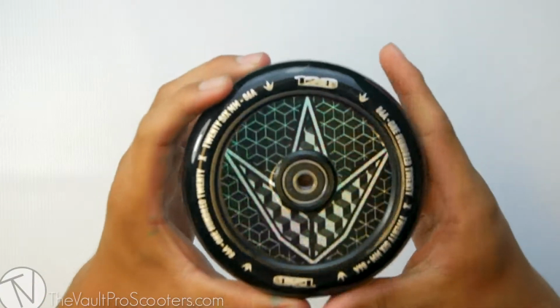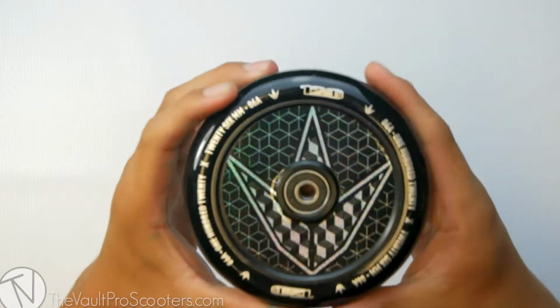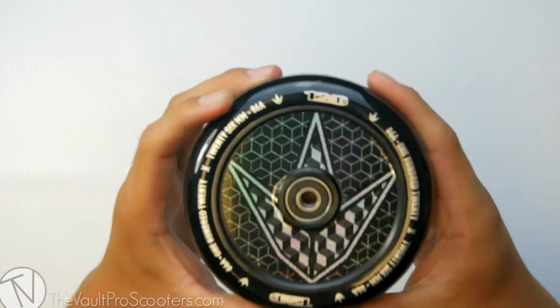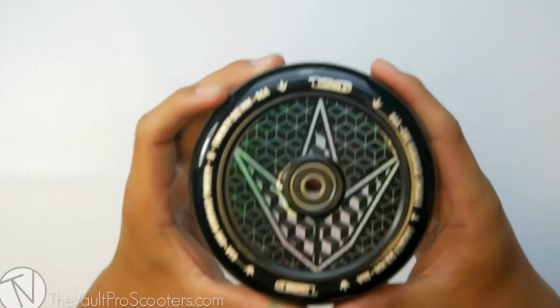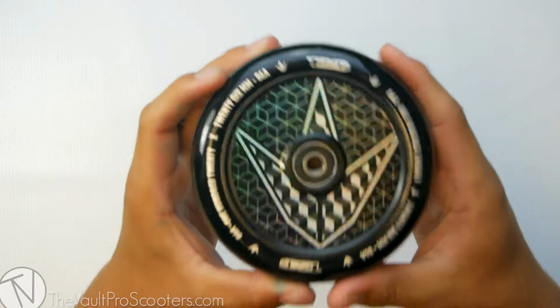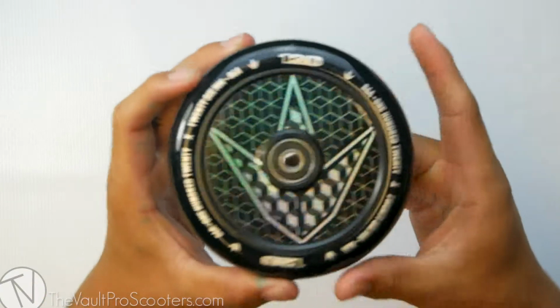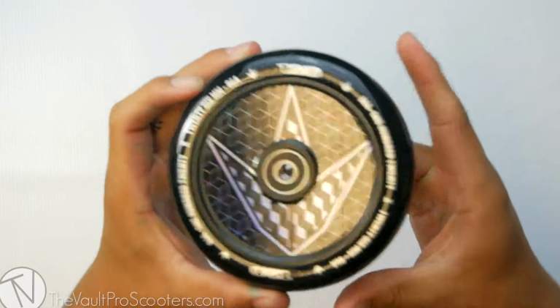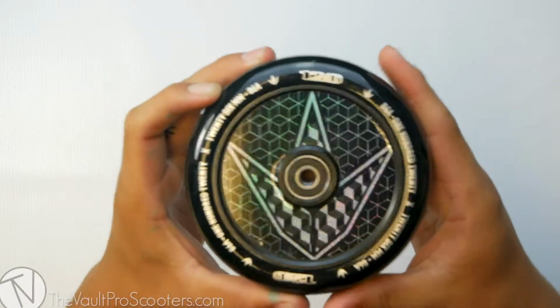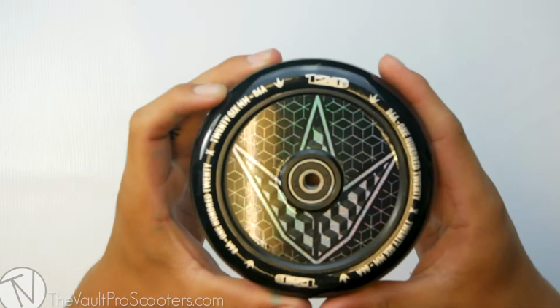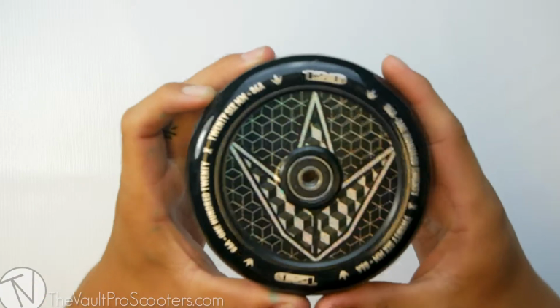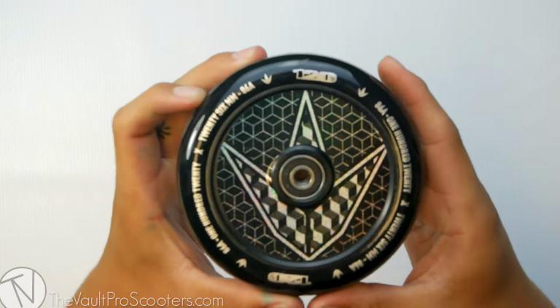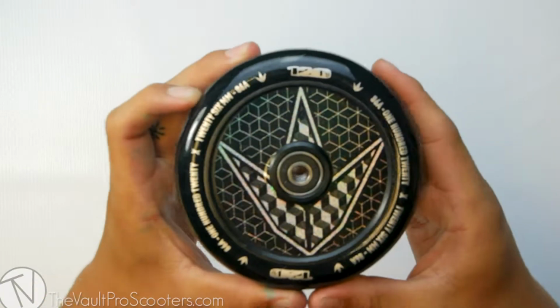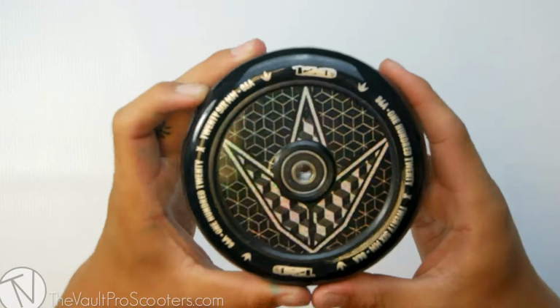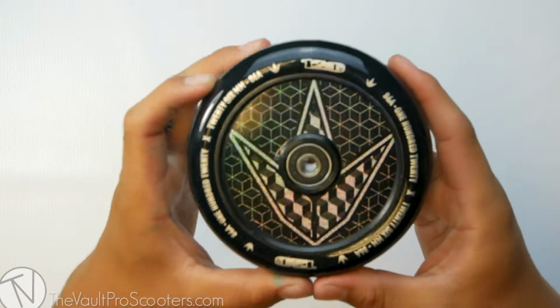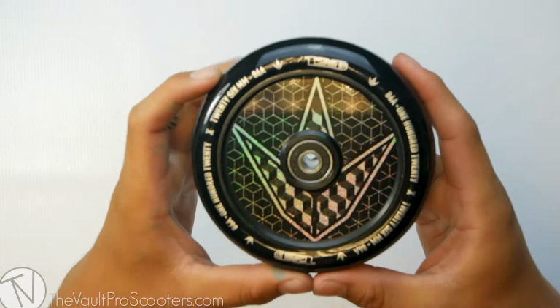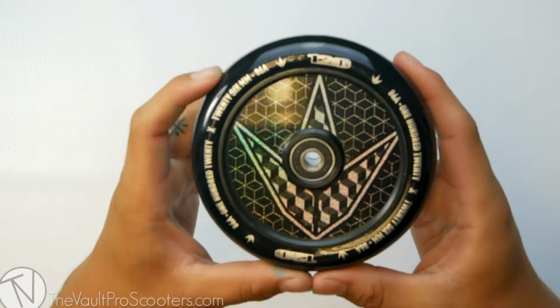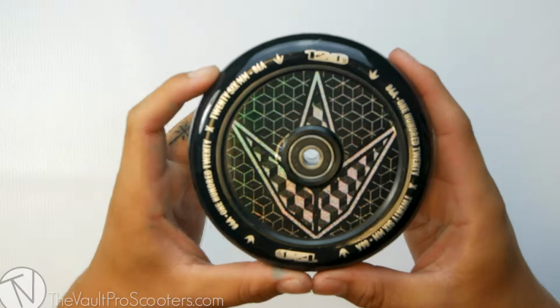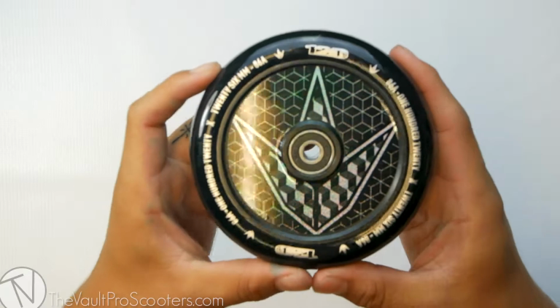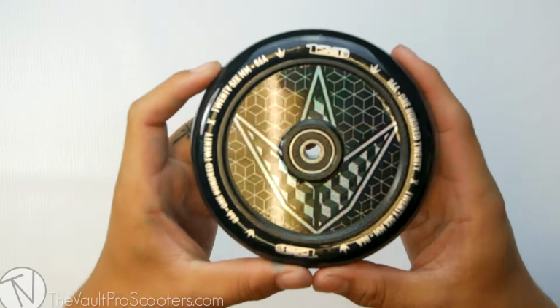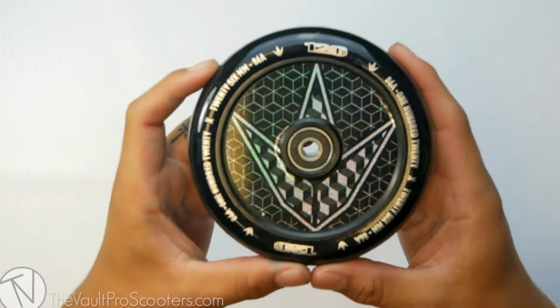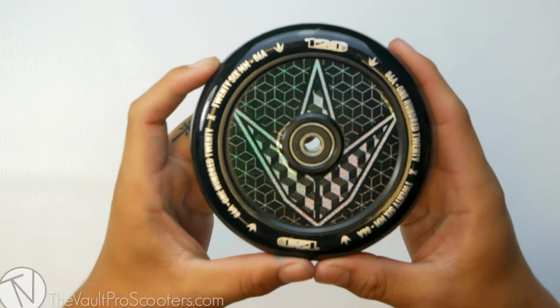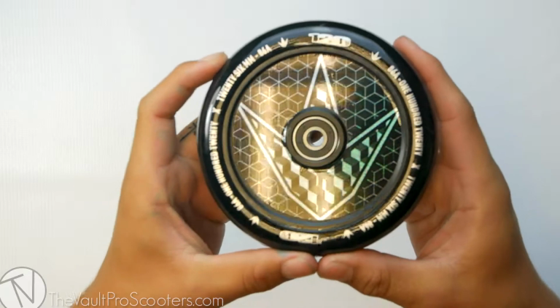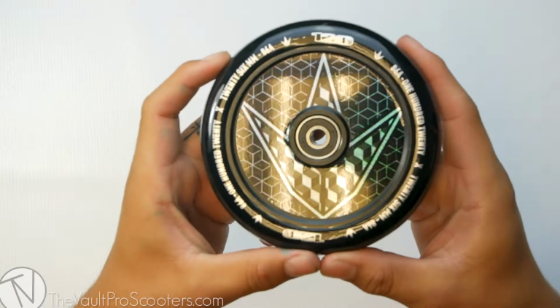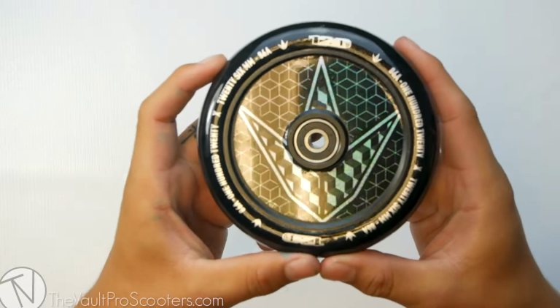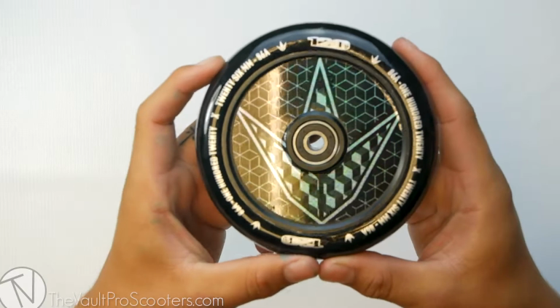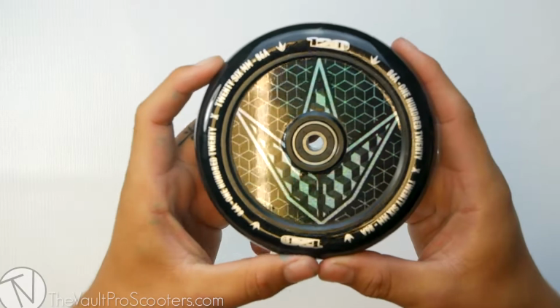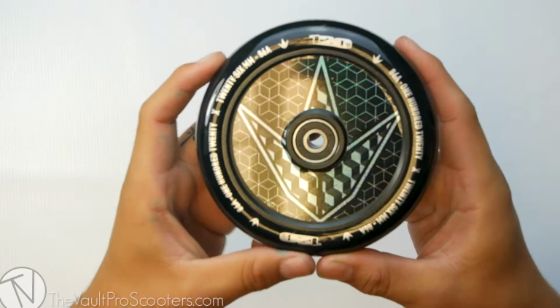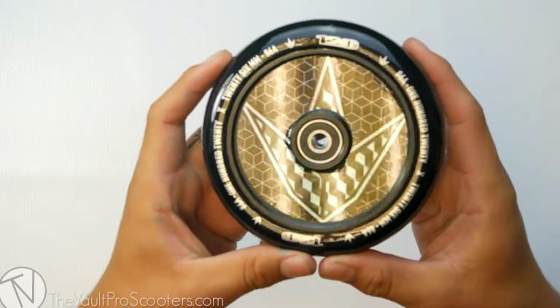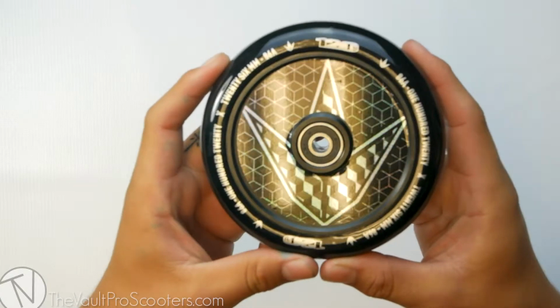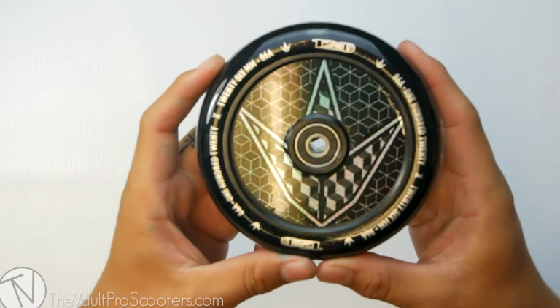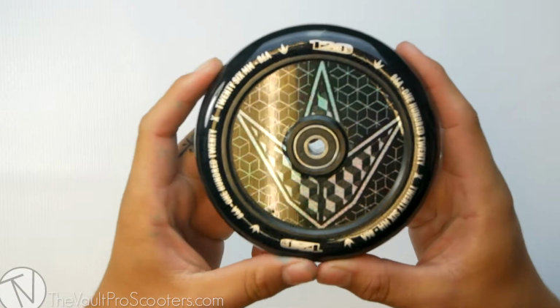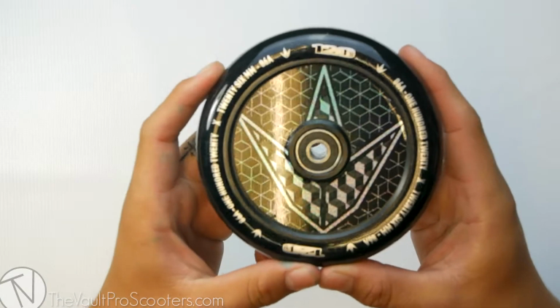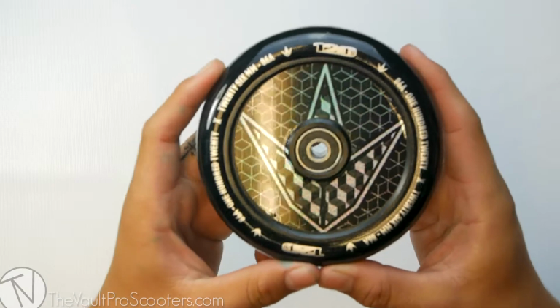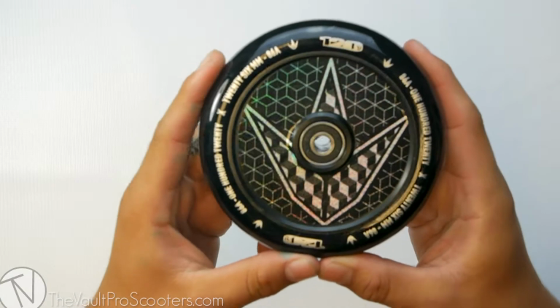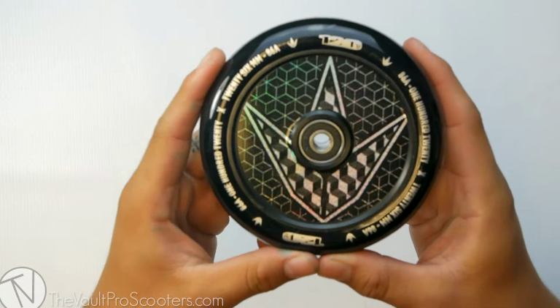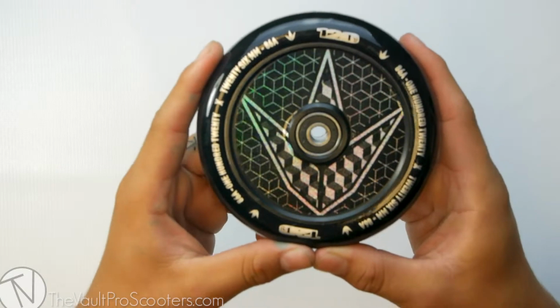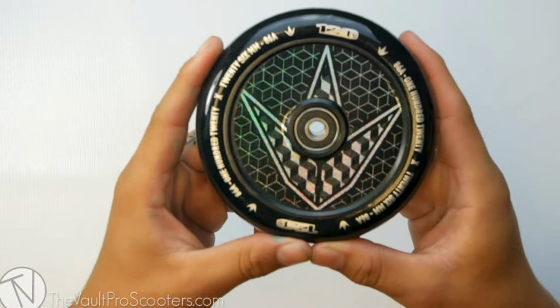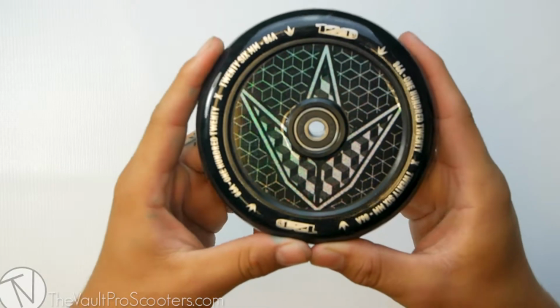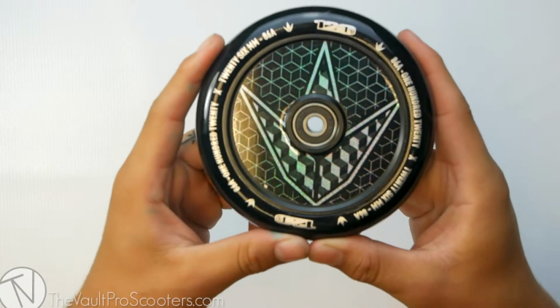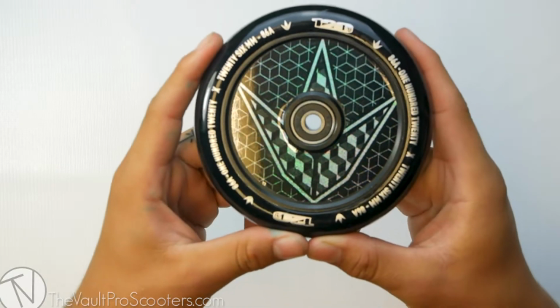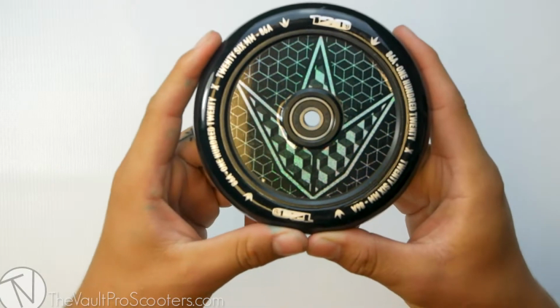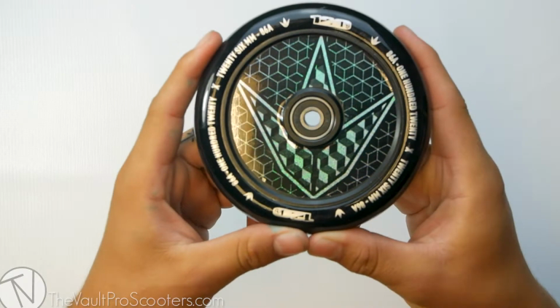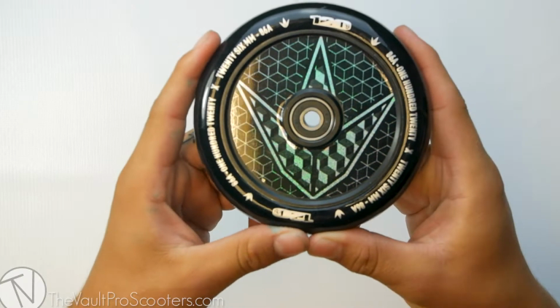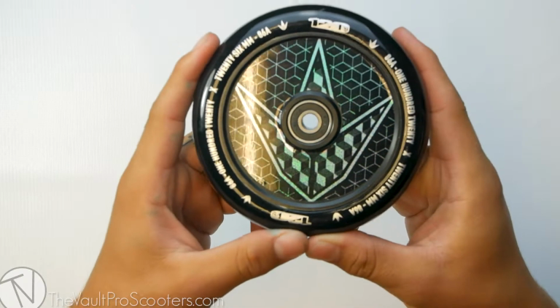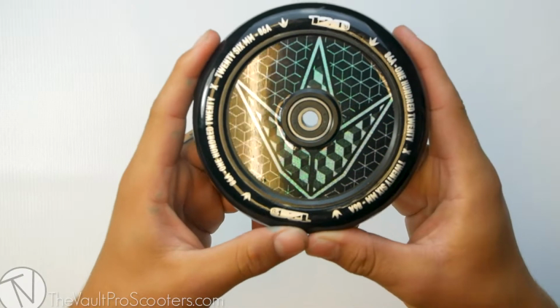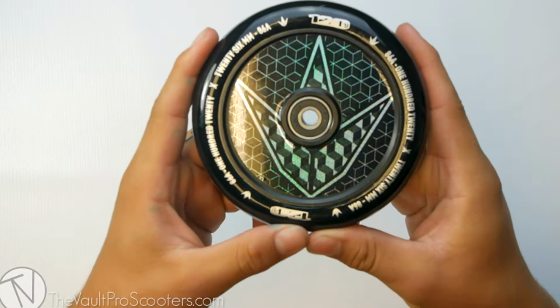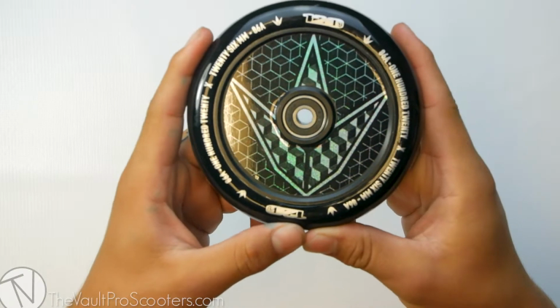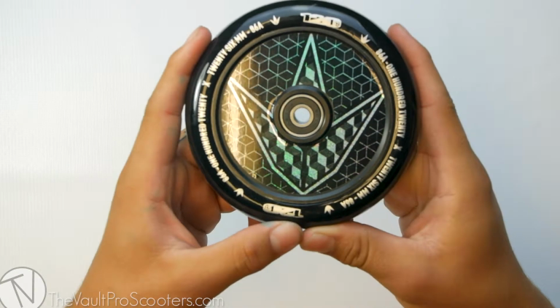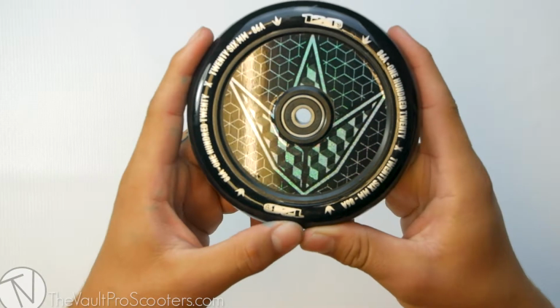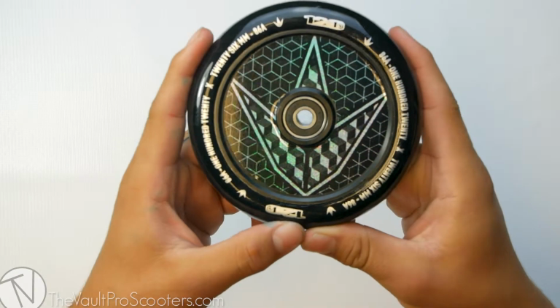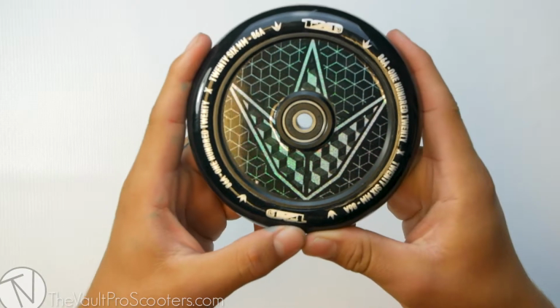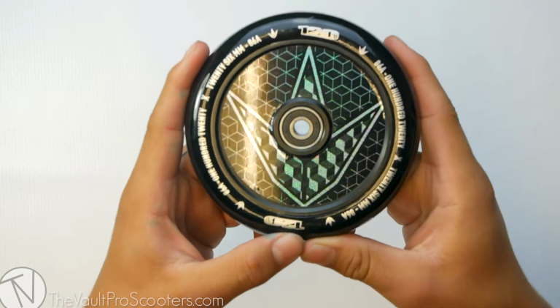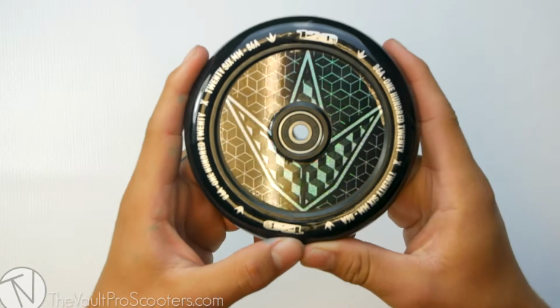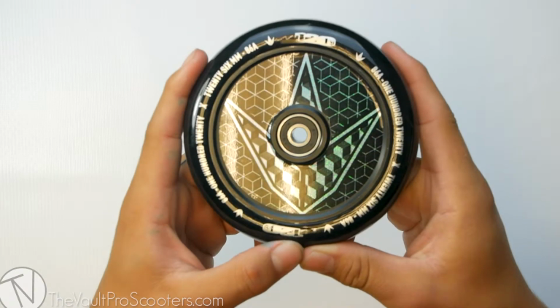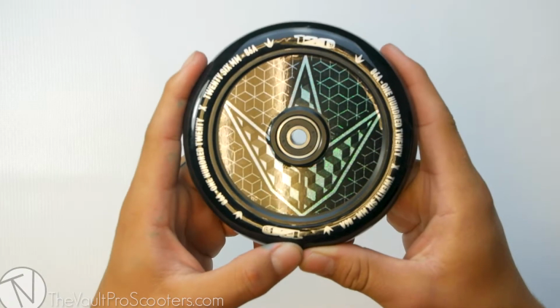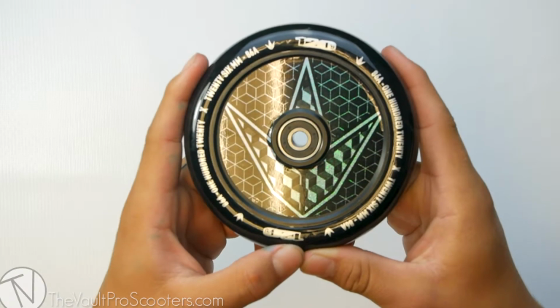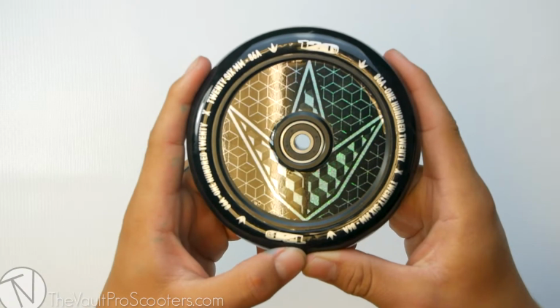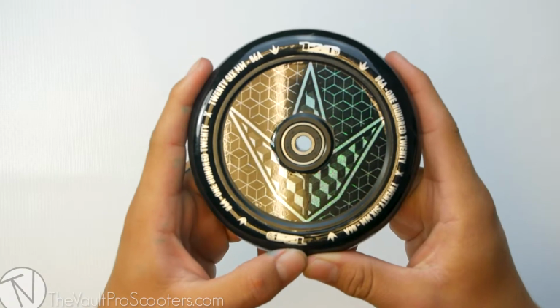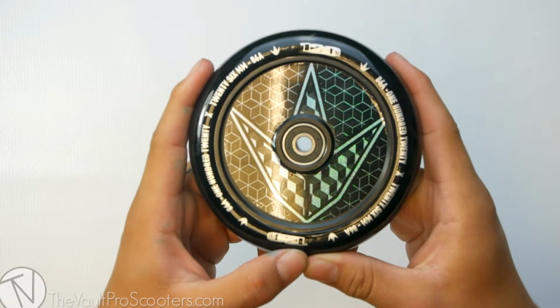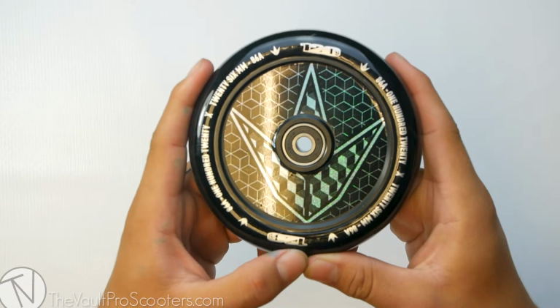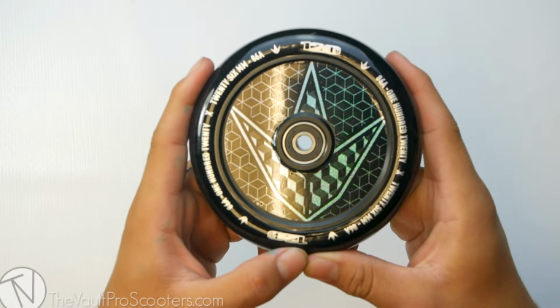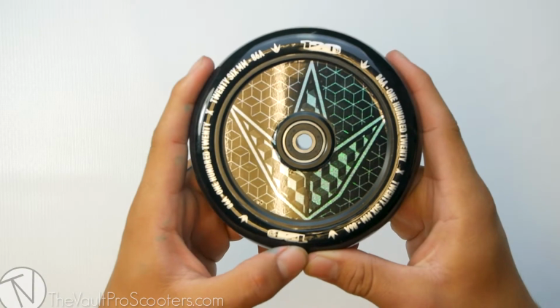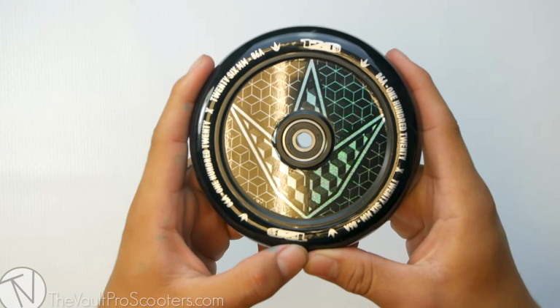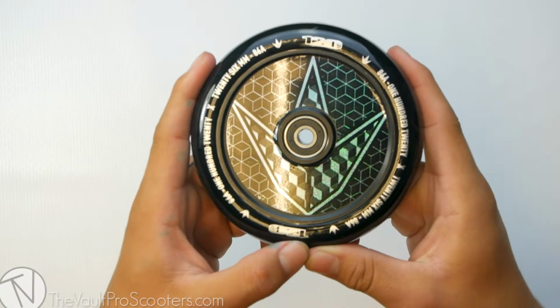Alright guys, this was the Envy Hologram Holocore wheel. Again, this was the 120 size. Make sure to stay tuned for our next product demo.